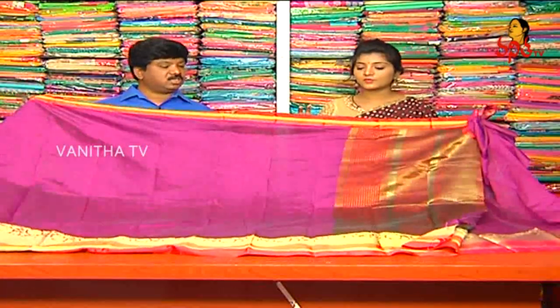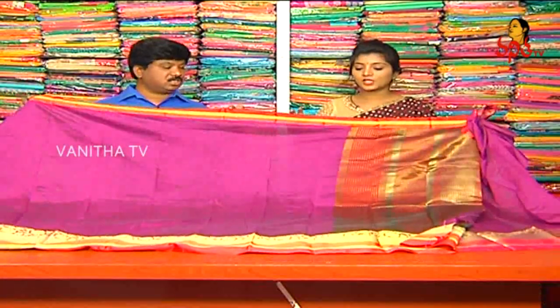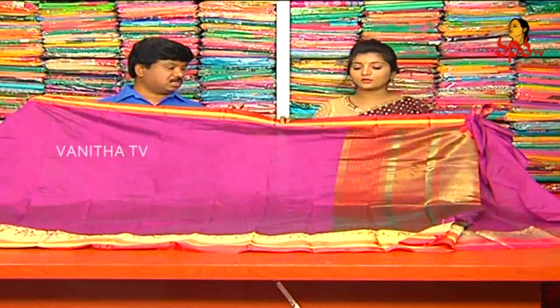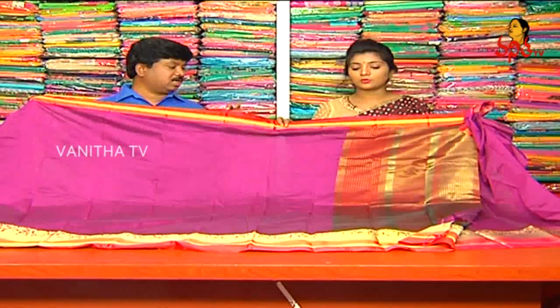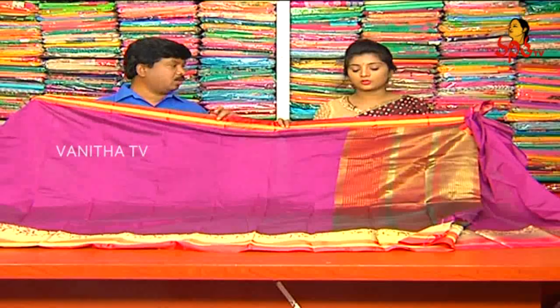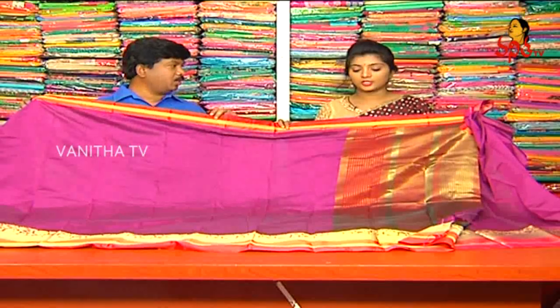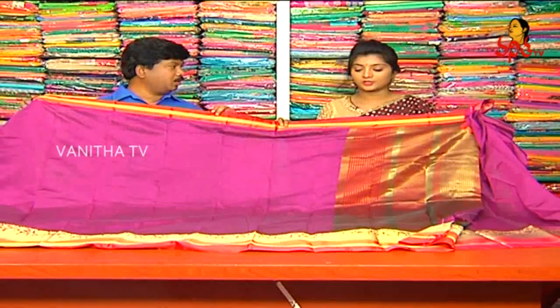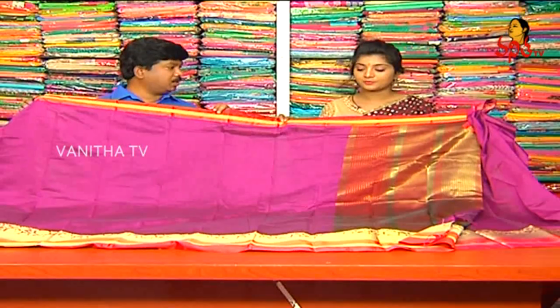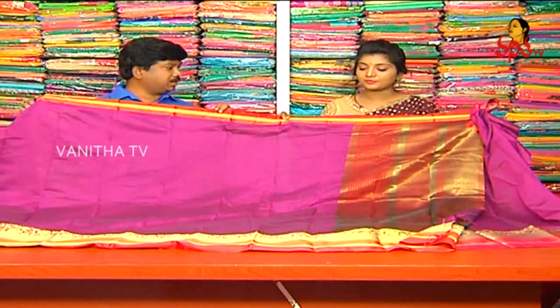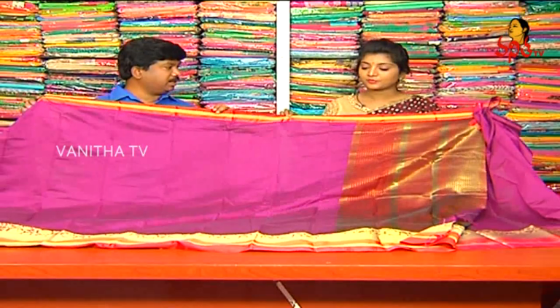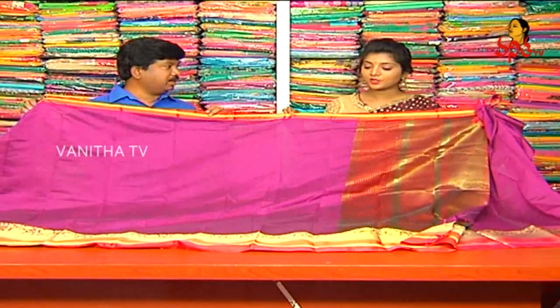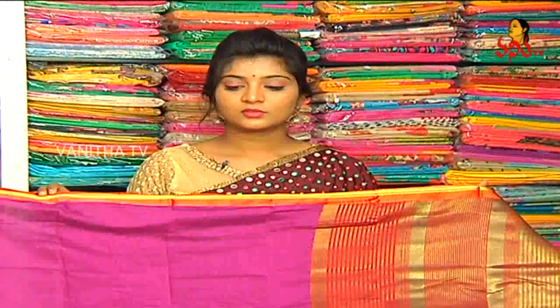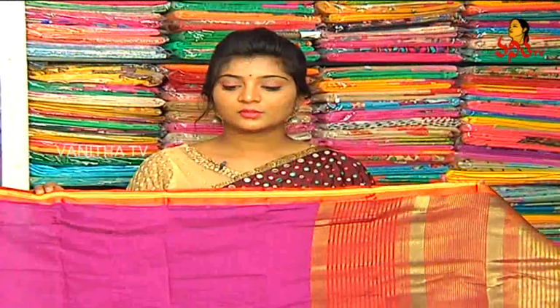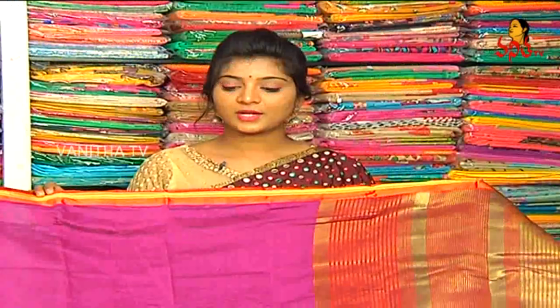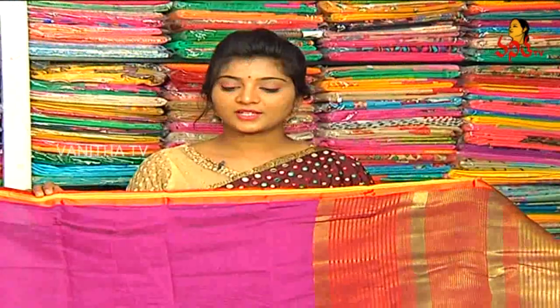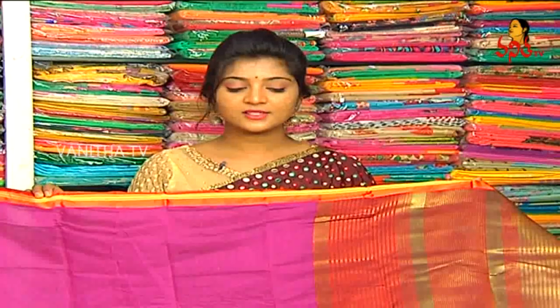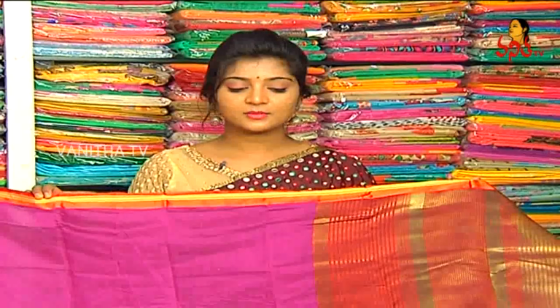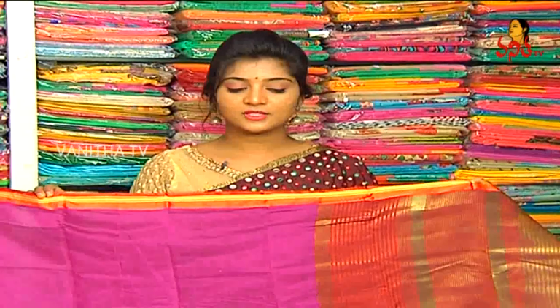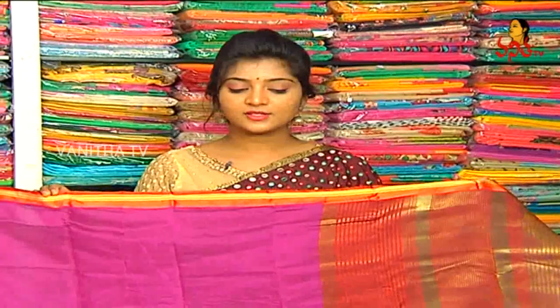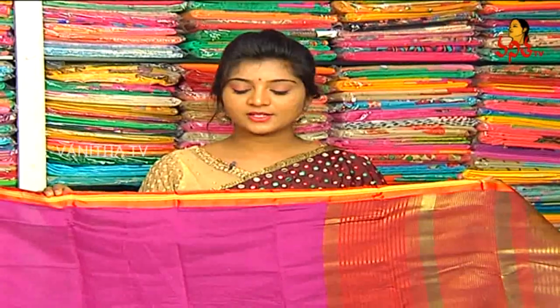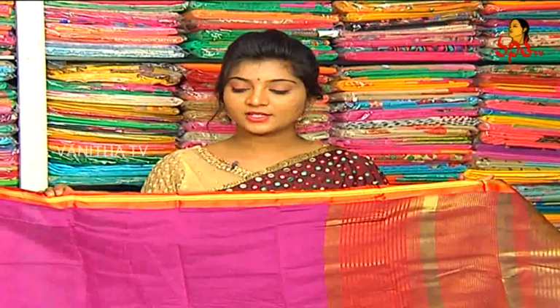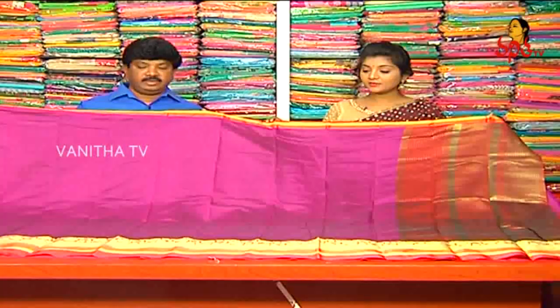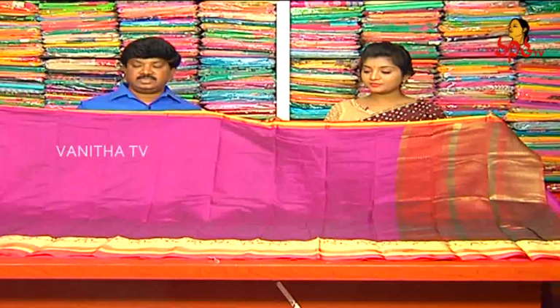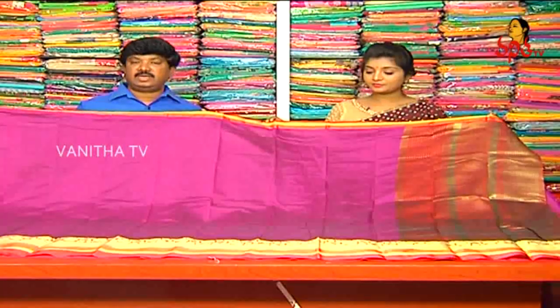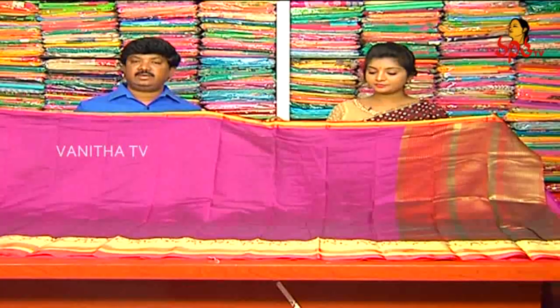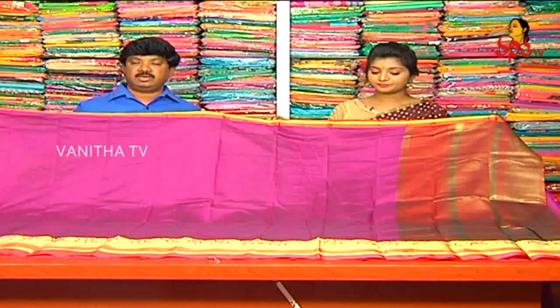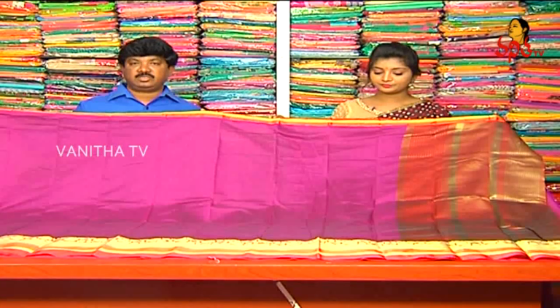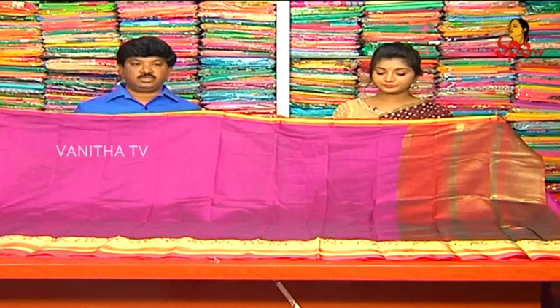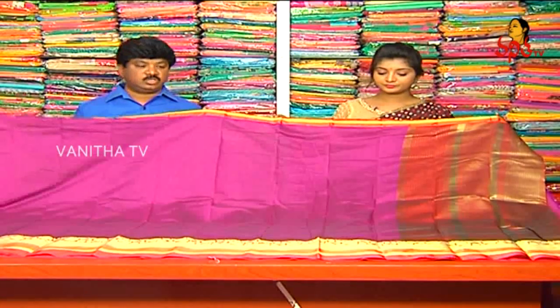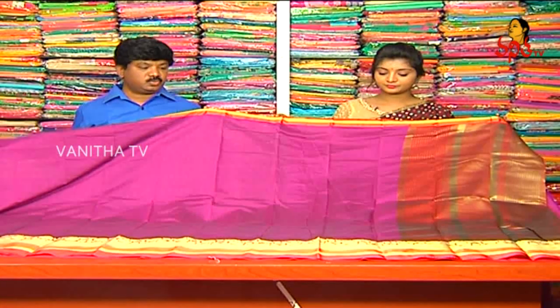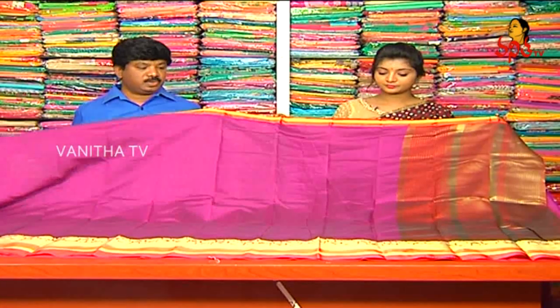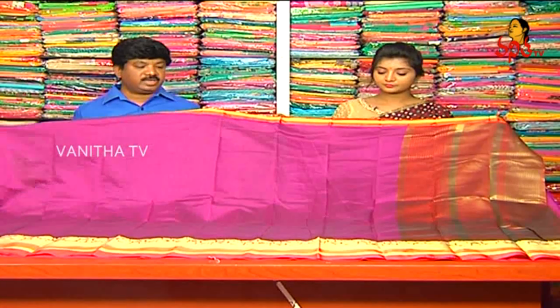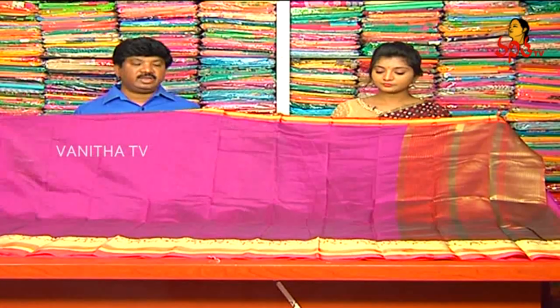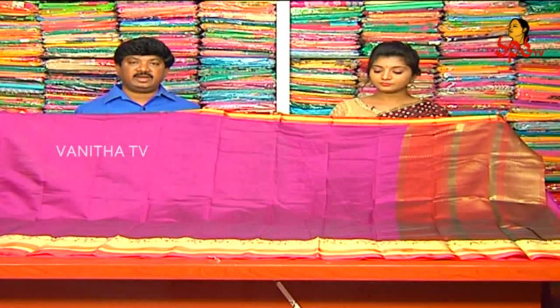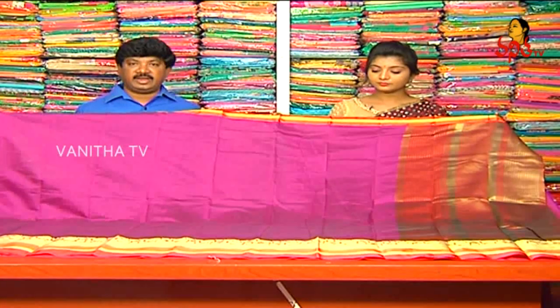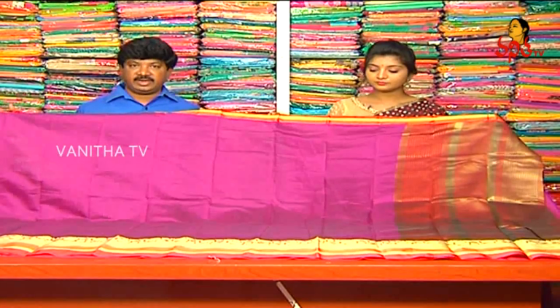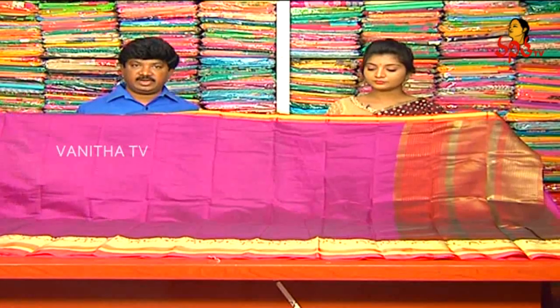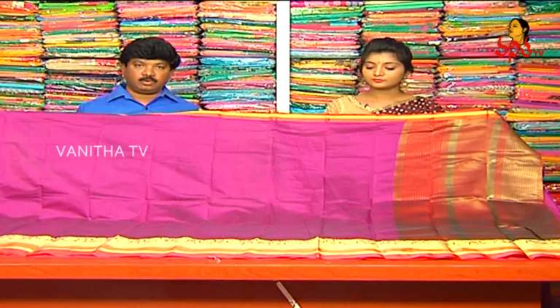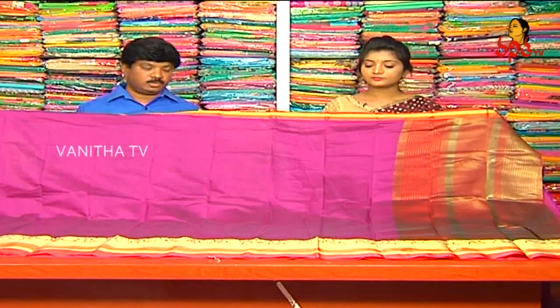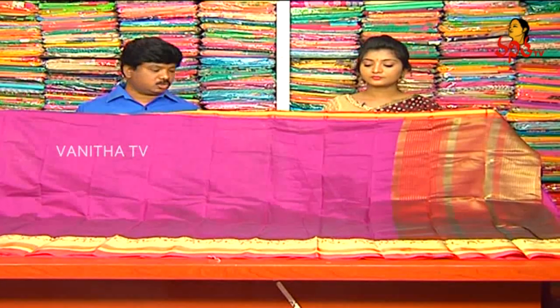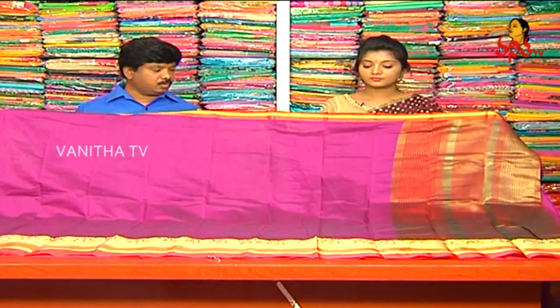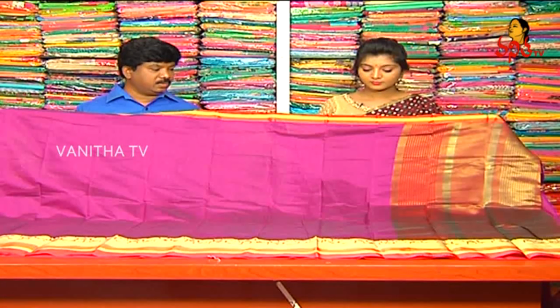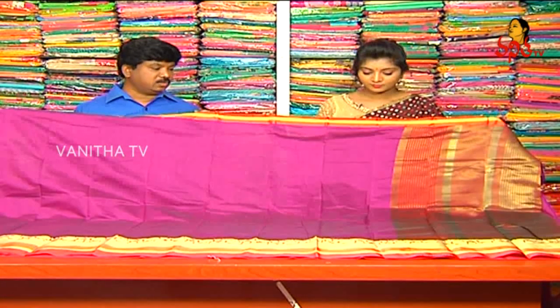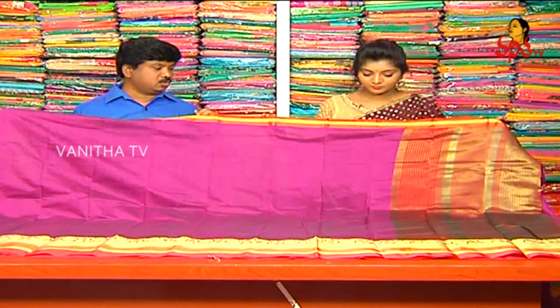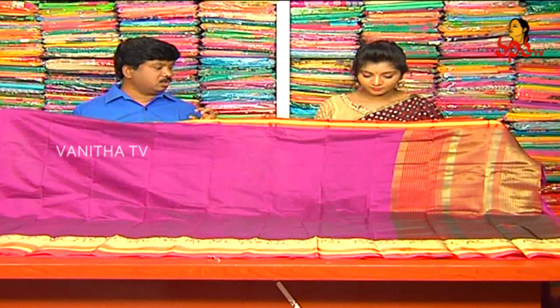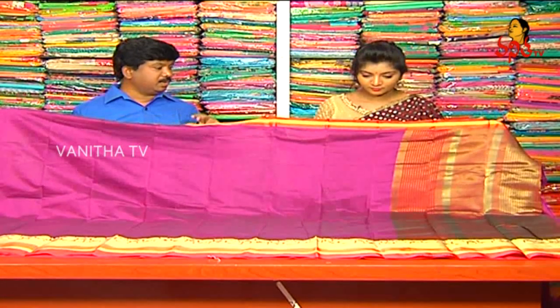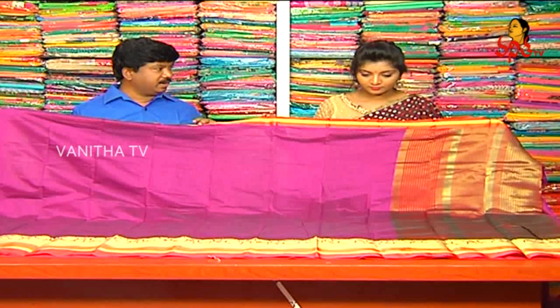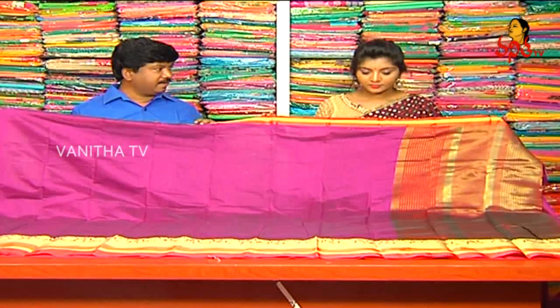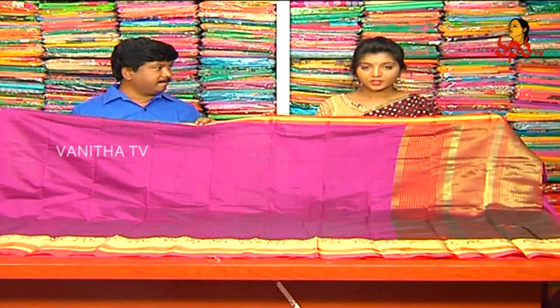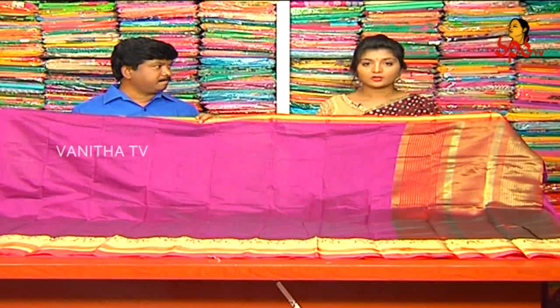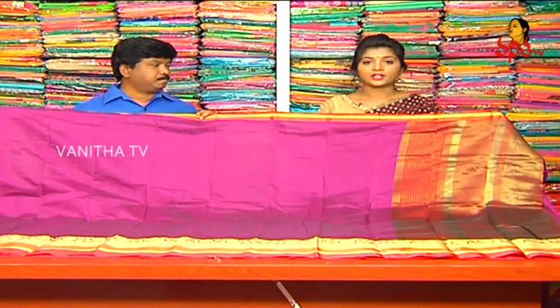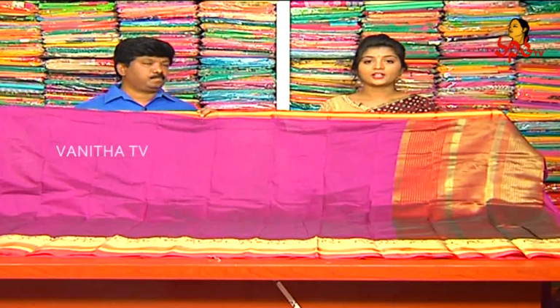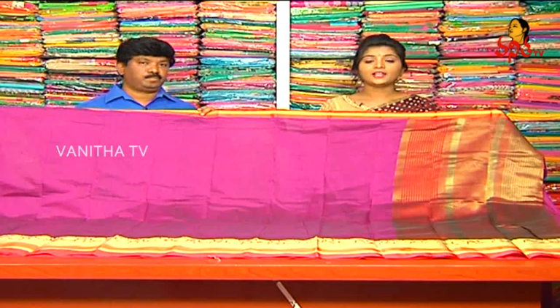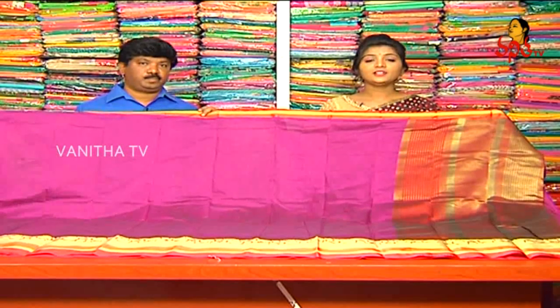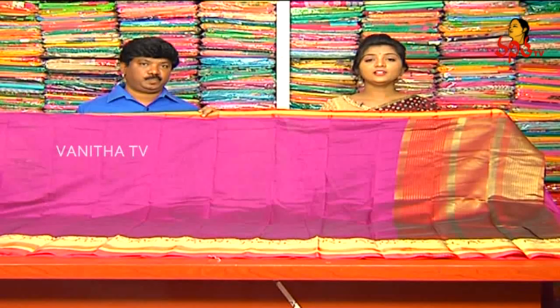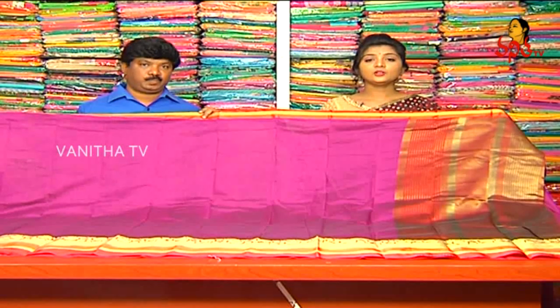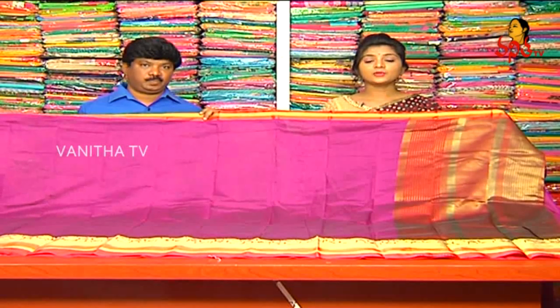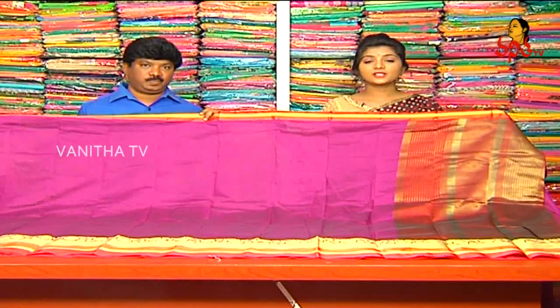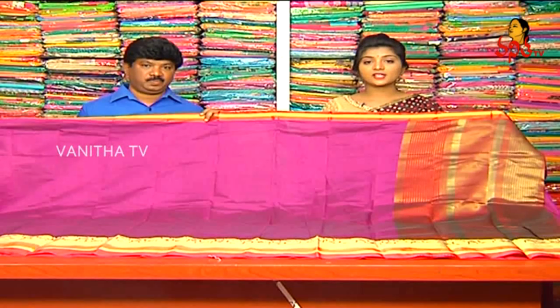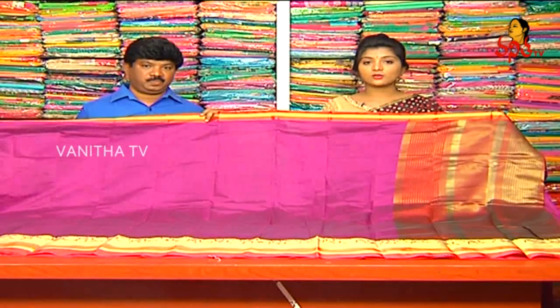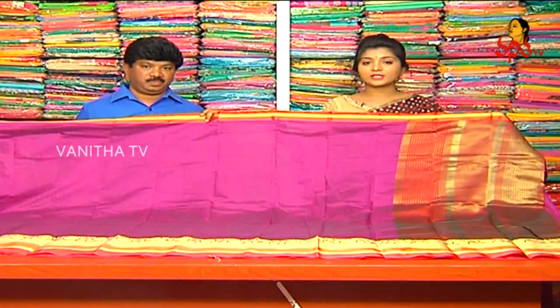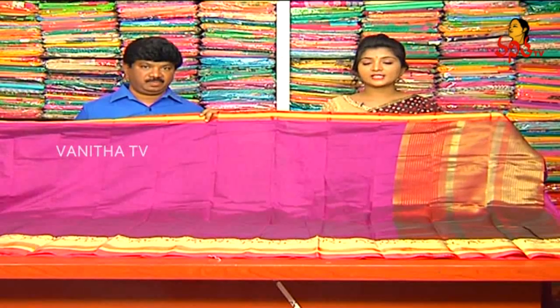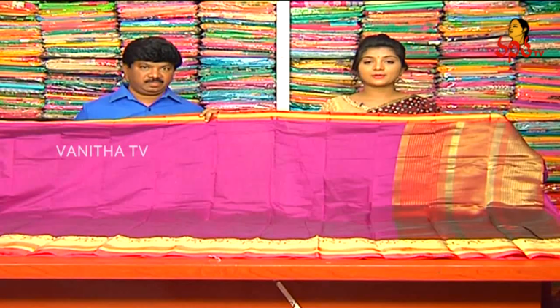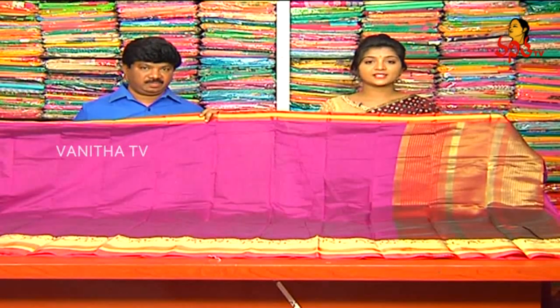What price are you doing, sir? All costs are around 900 rupees. Okay, 900 rupees for wholesale price.